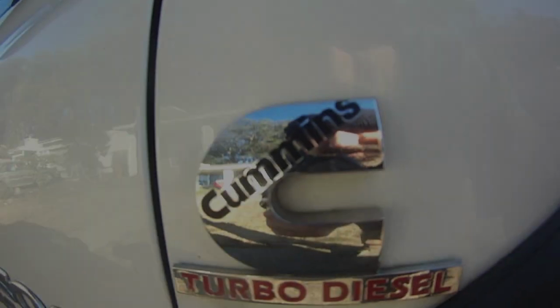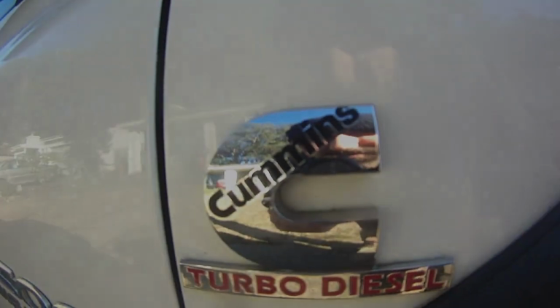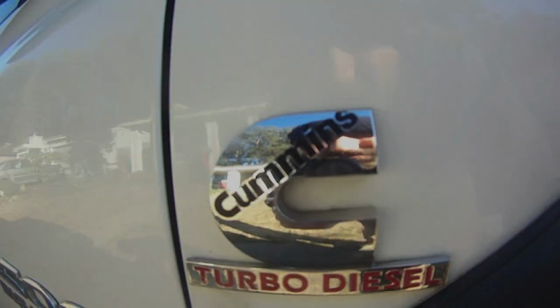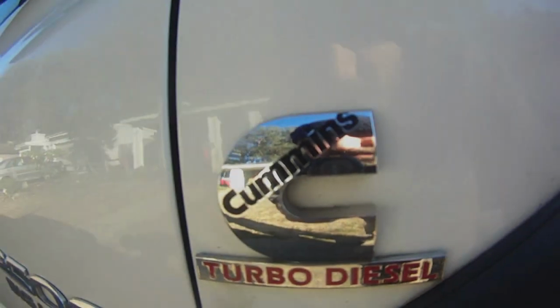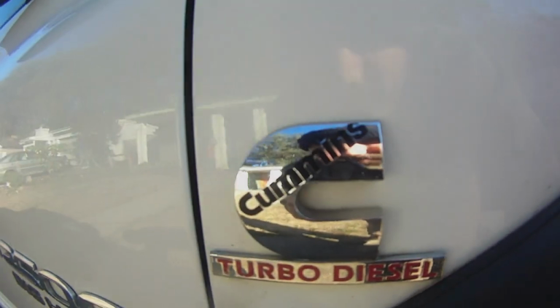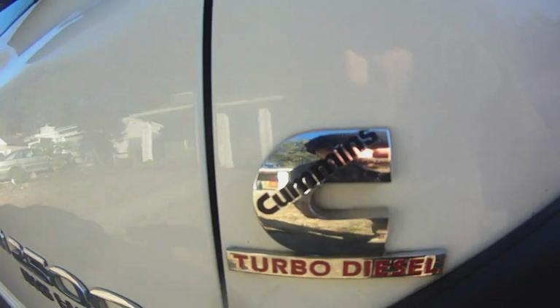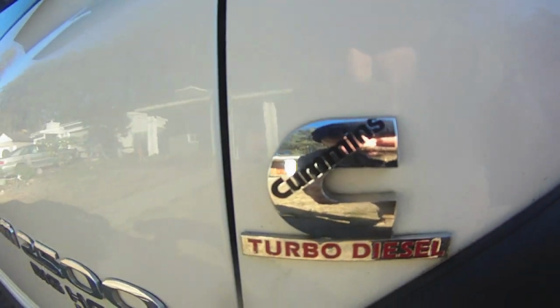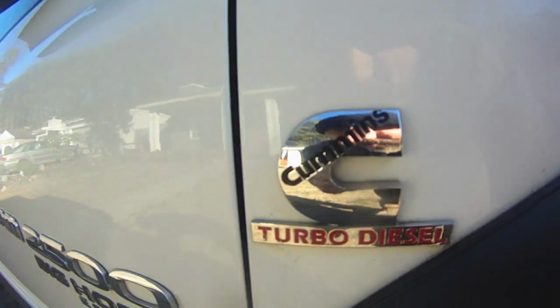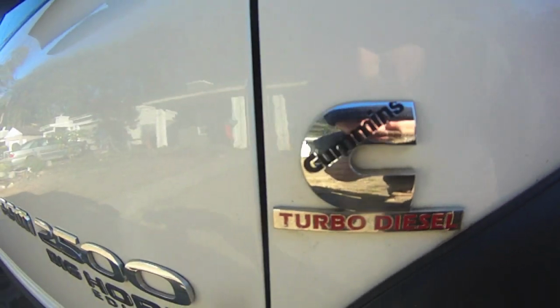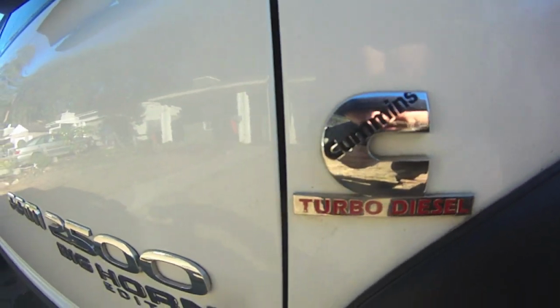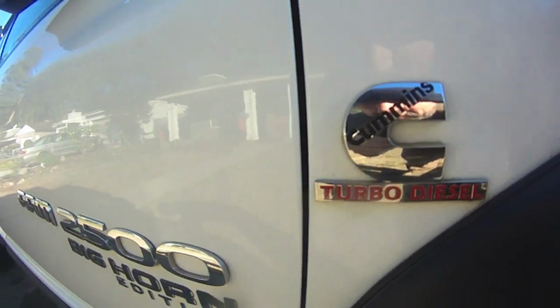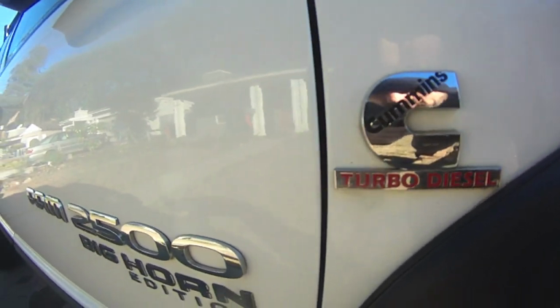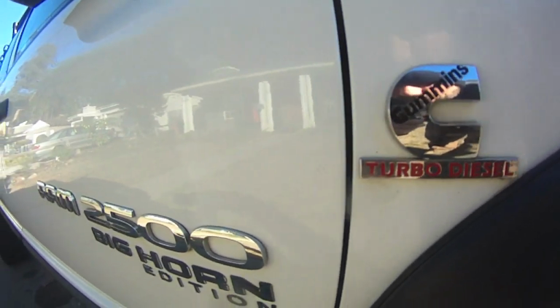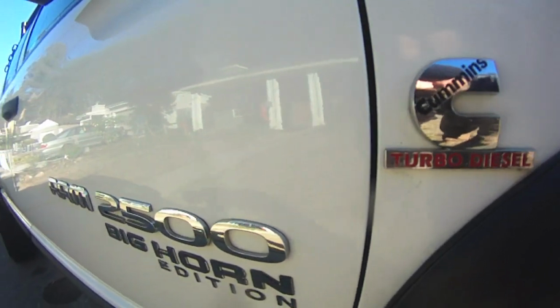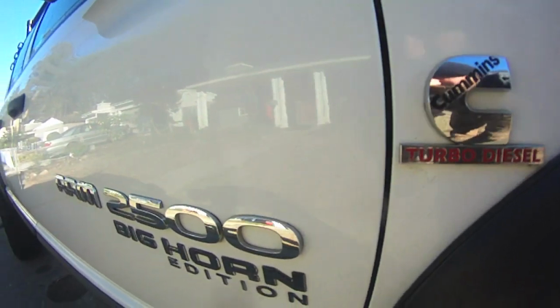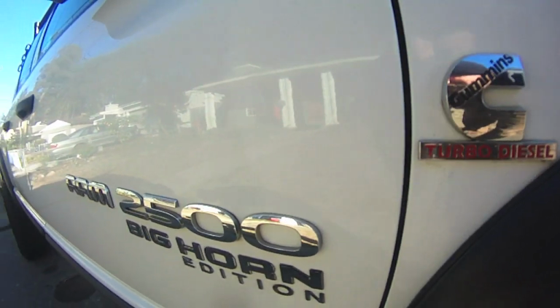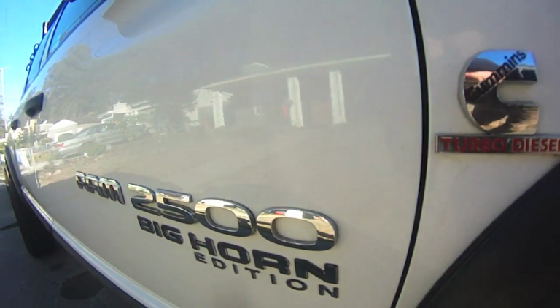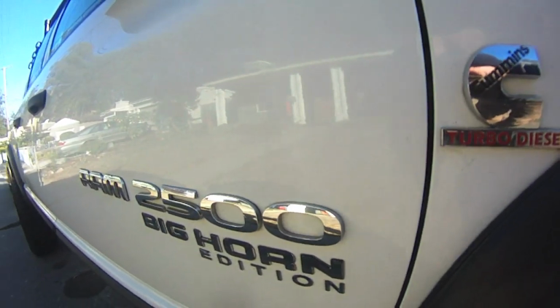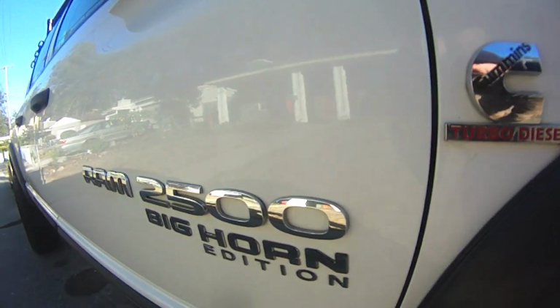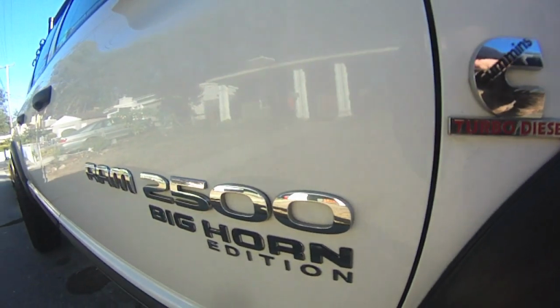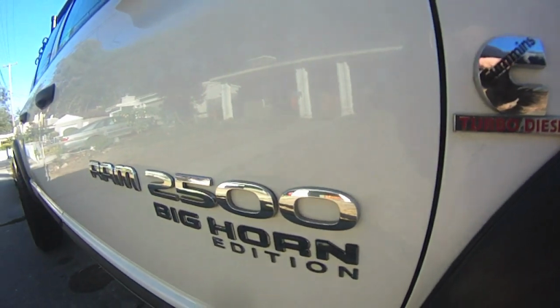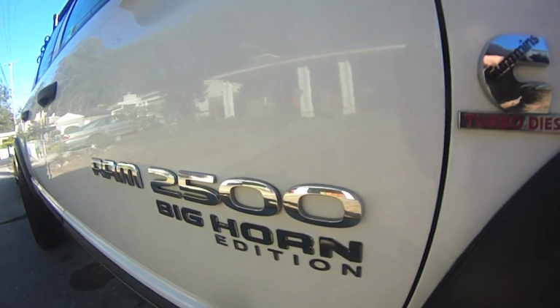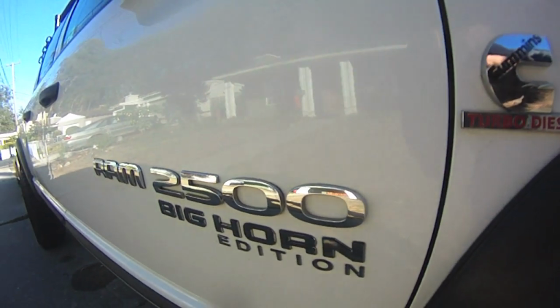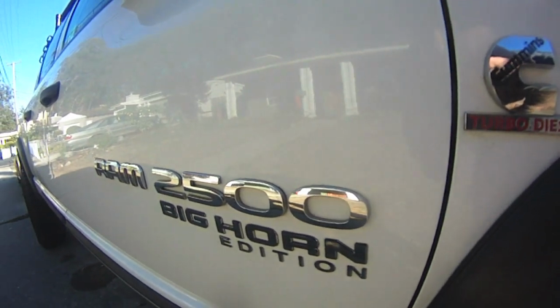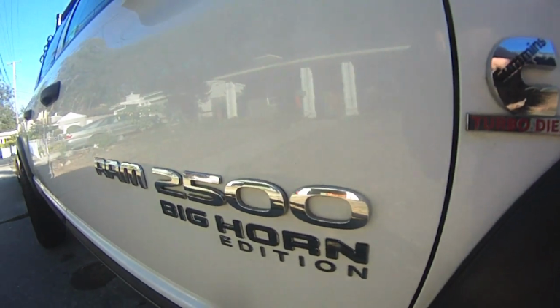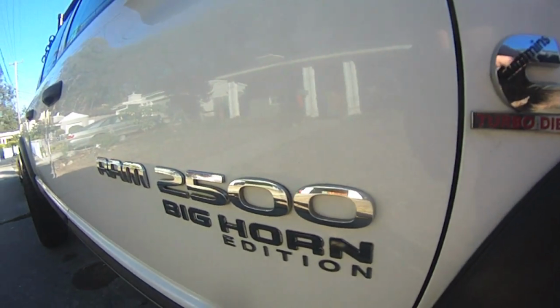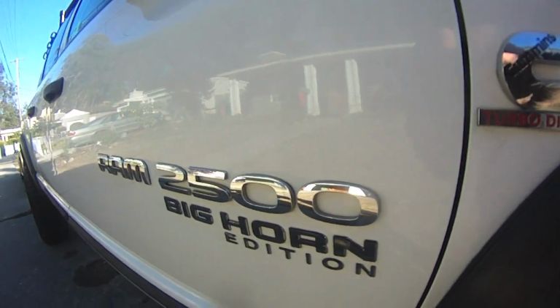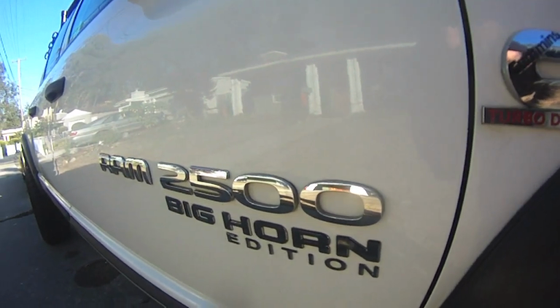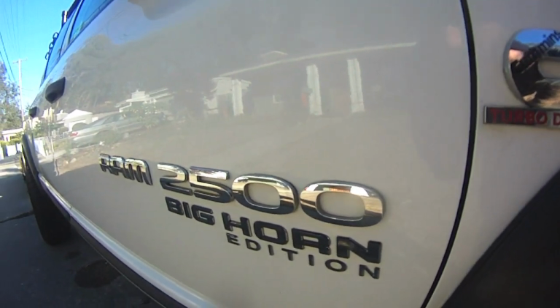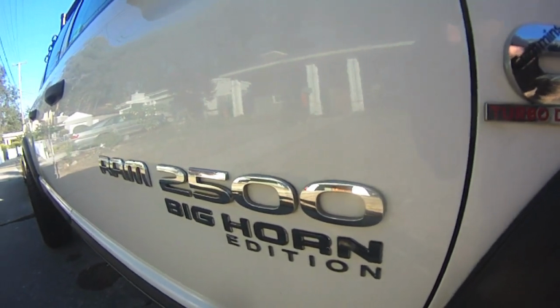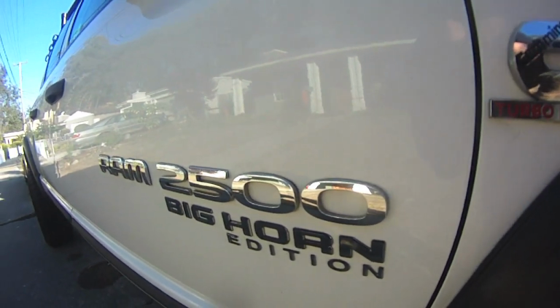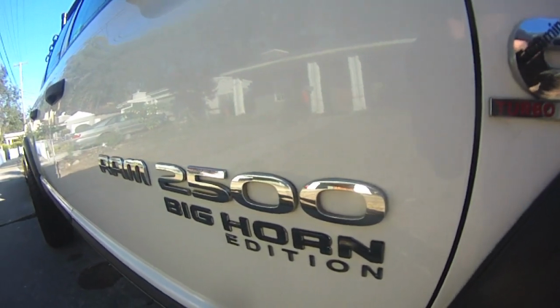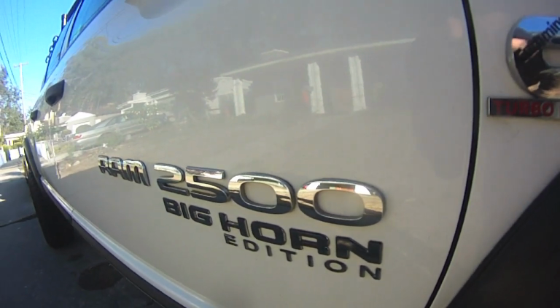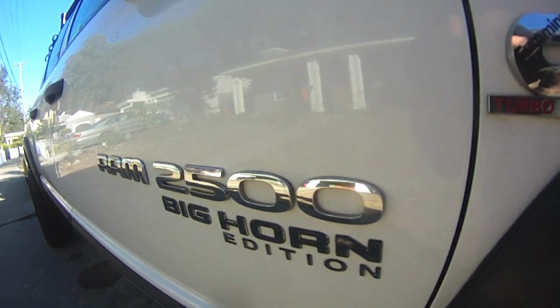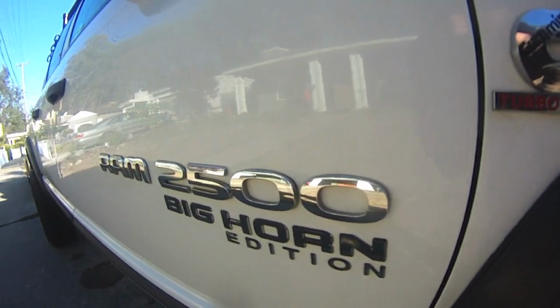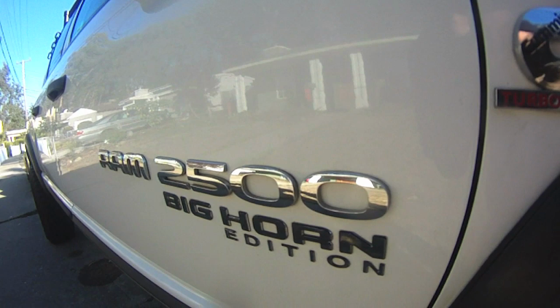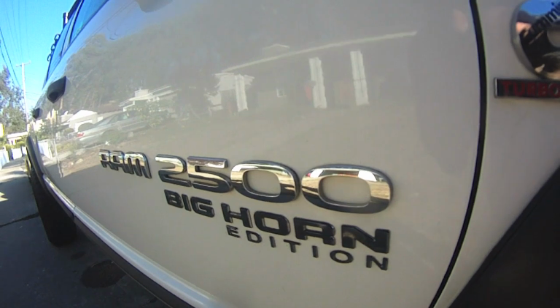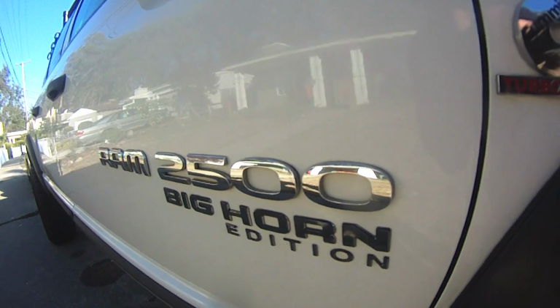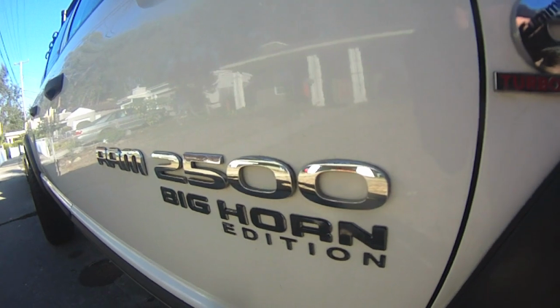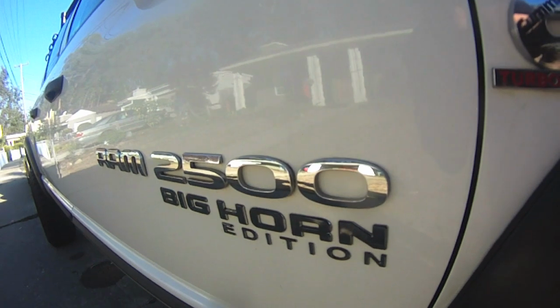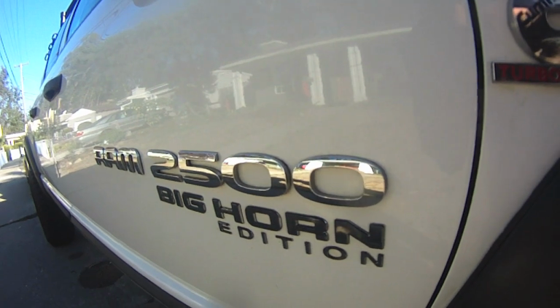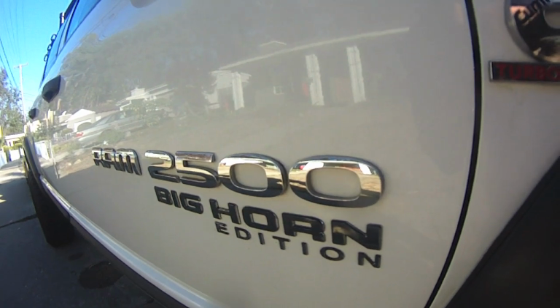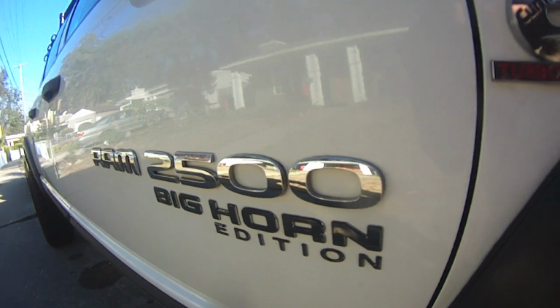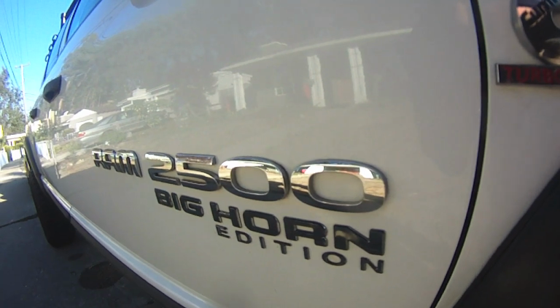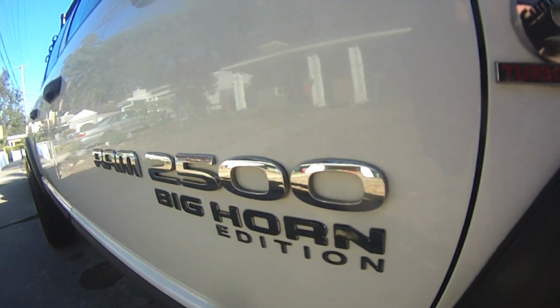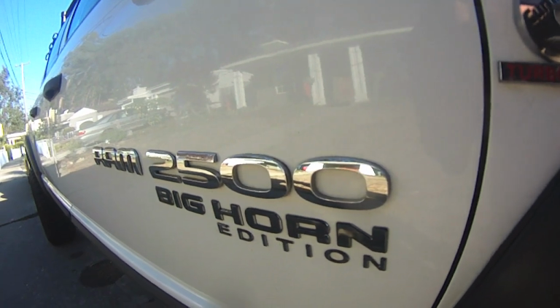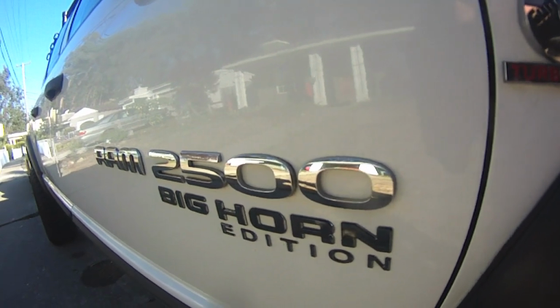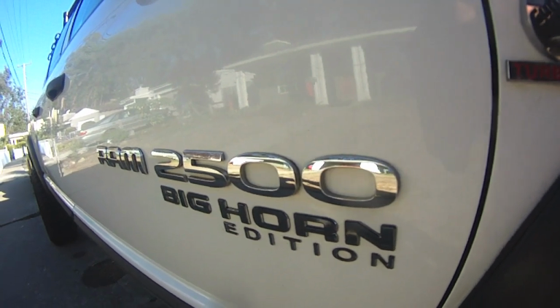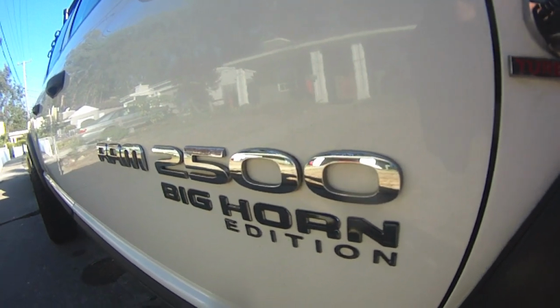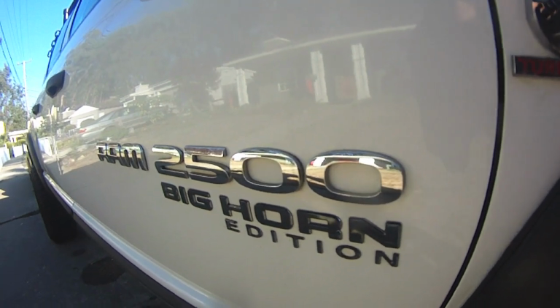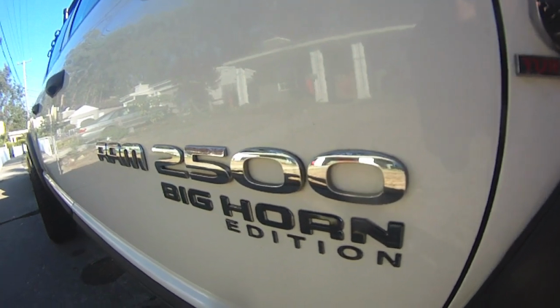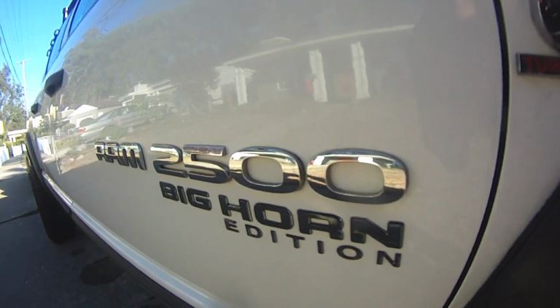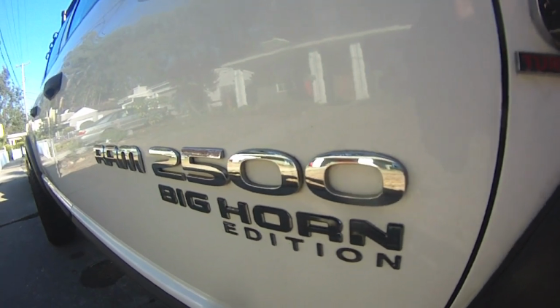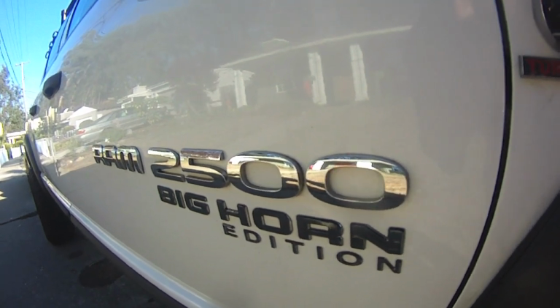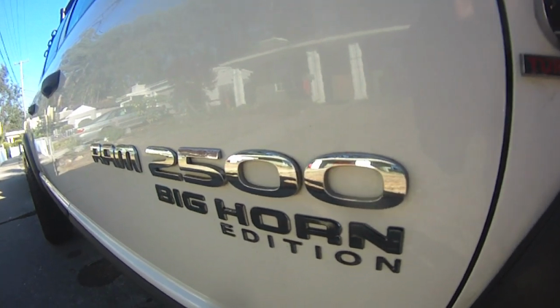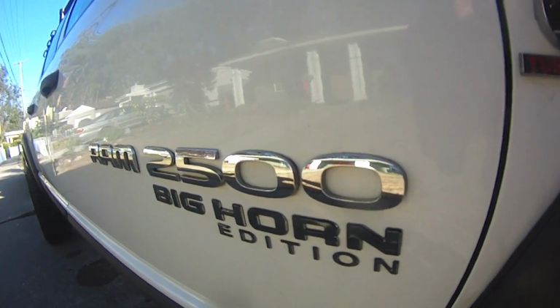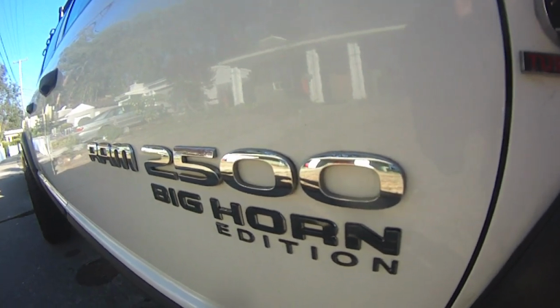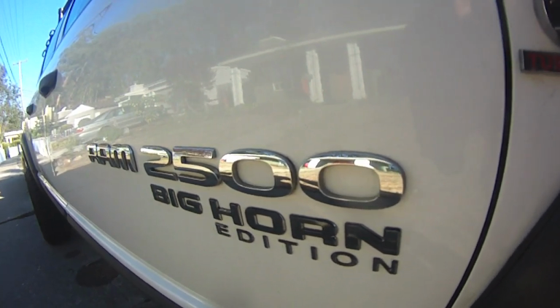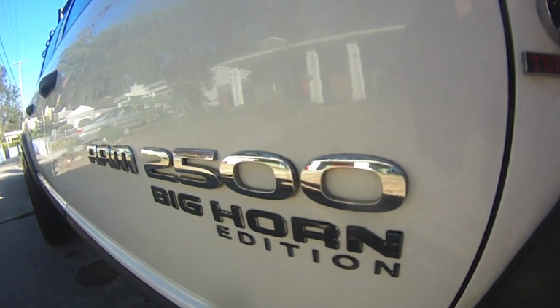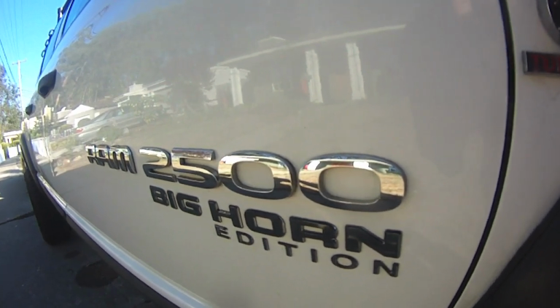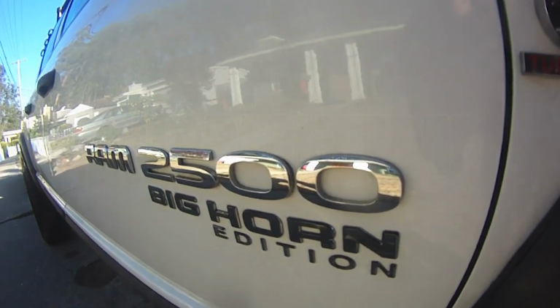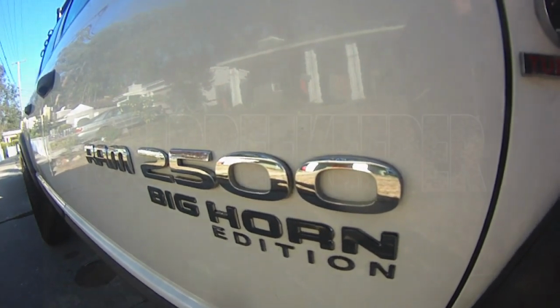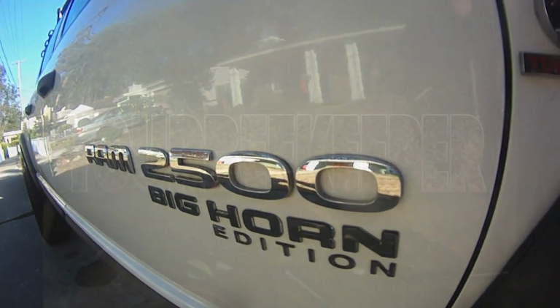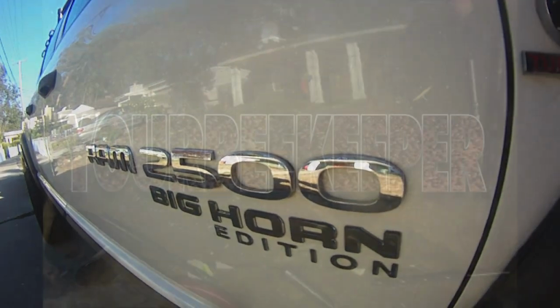Hey YouTube, it's your beekeeper here. Let's see the really cool addition I just did to the 2005 Dodge Ram pickup truck.